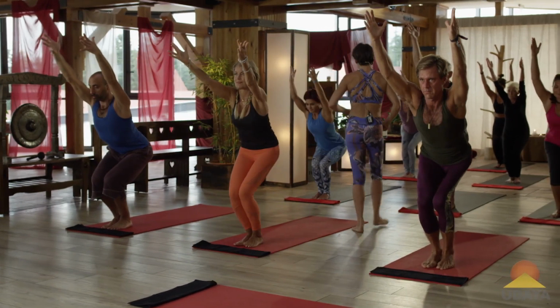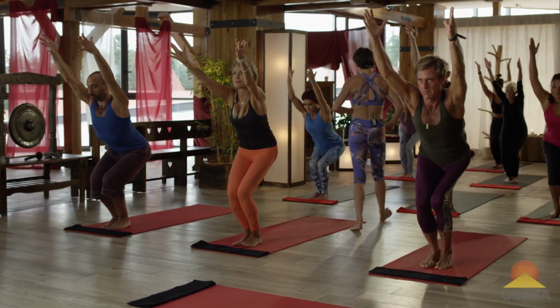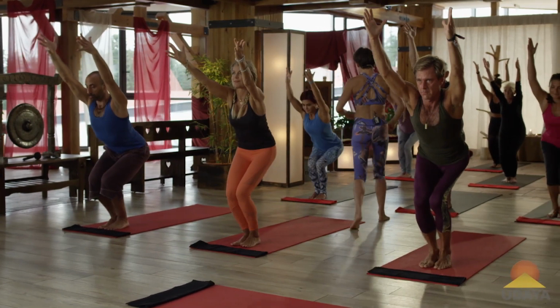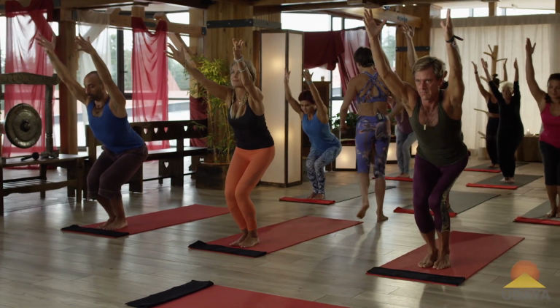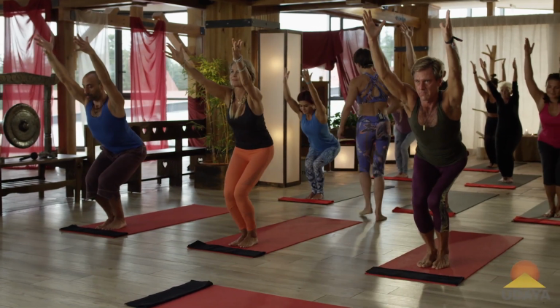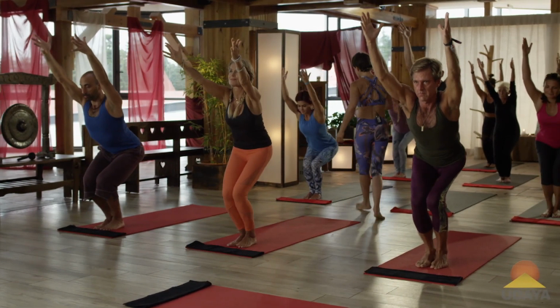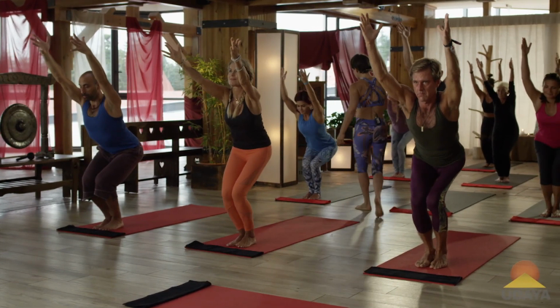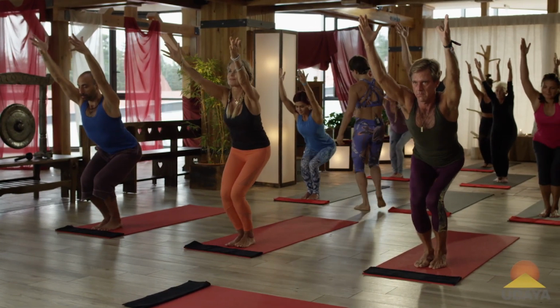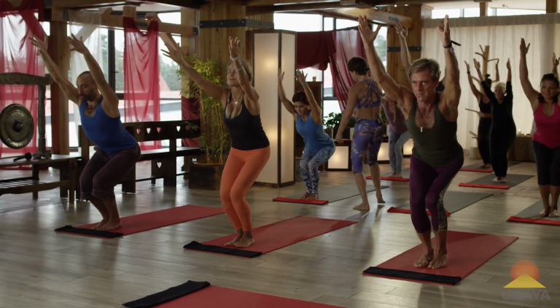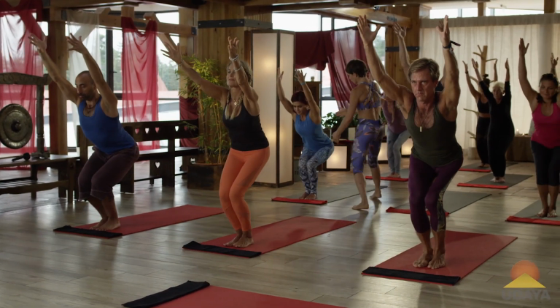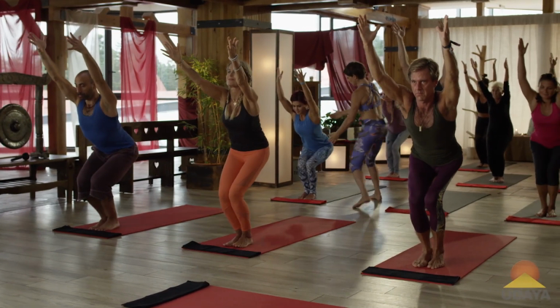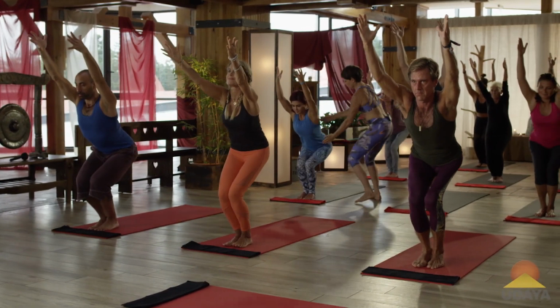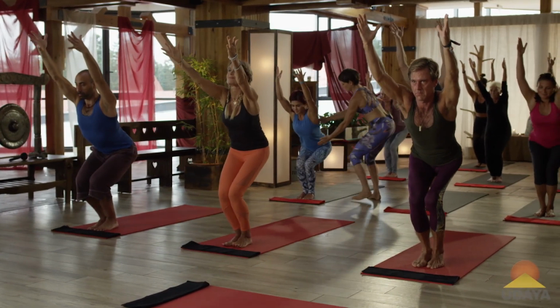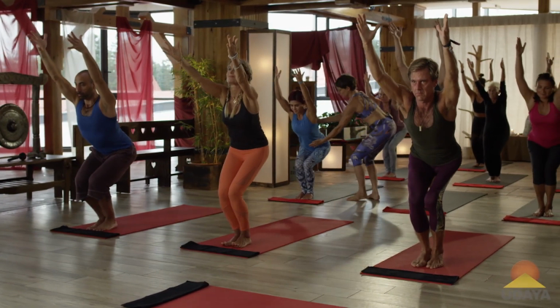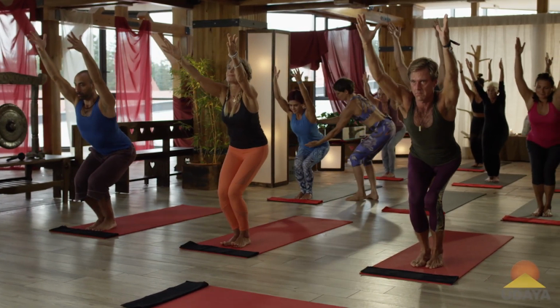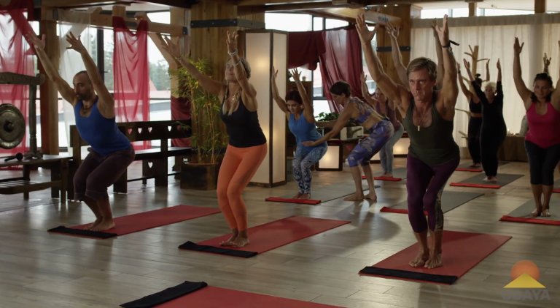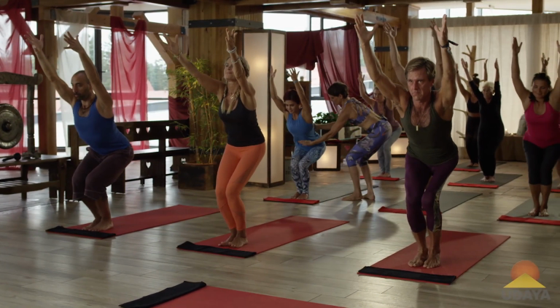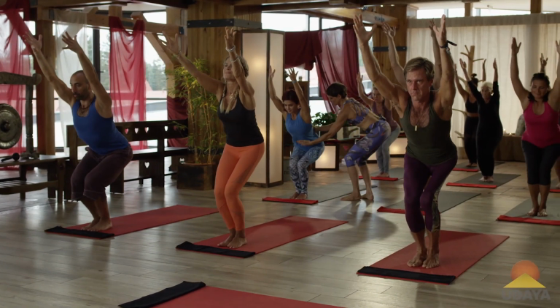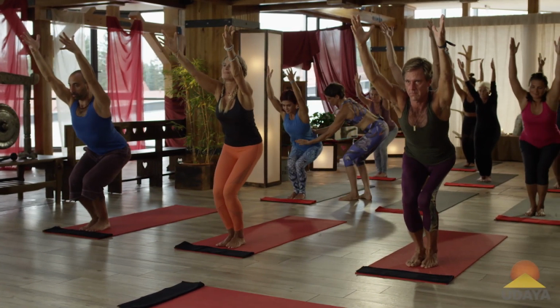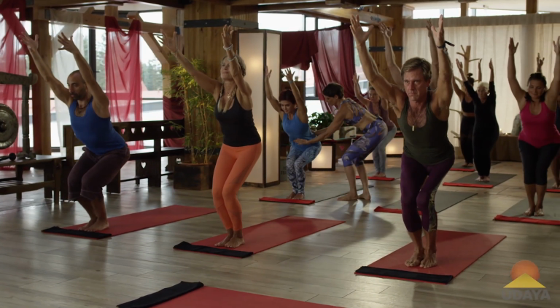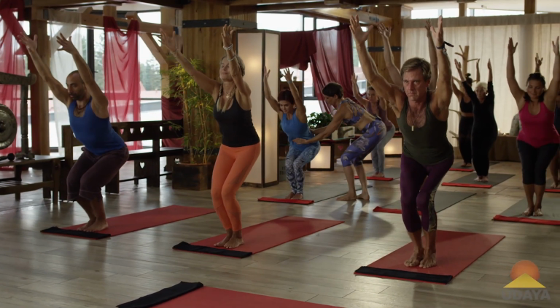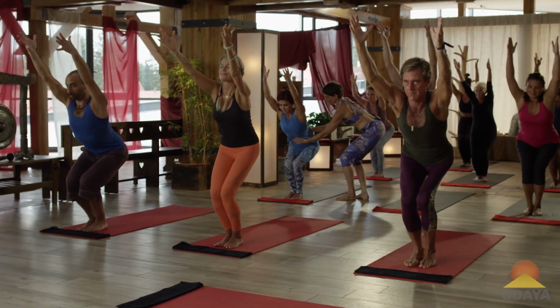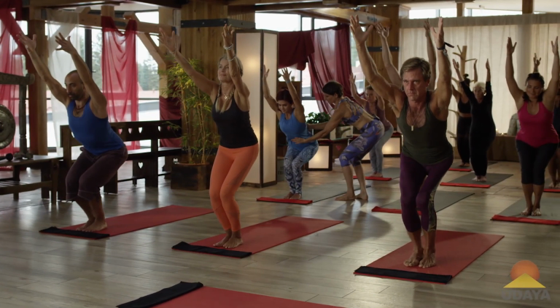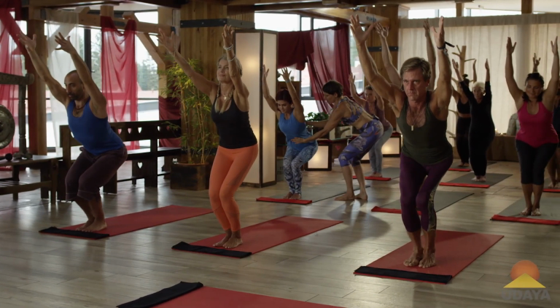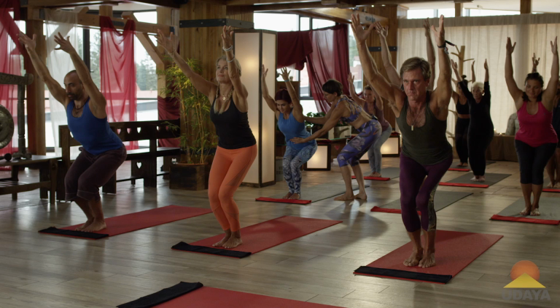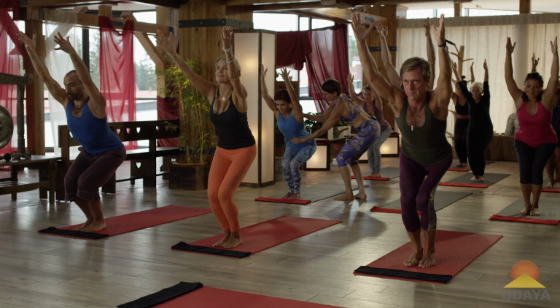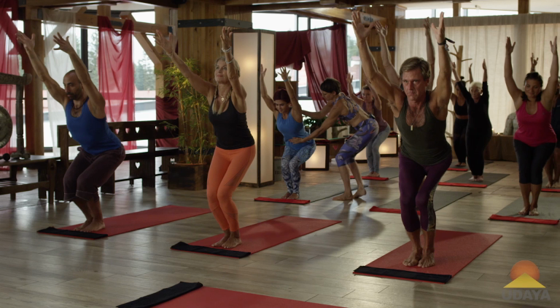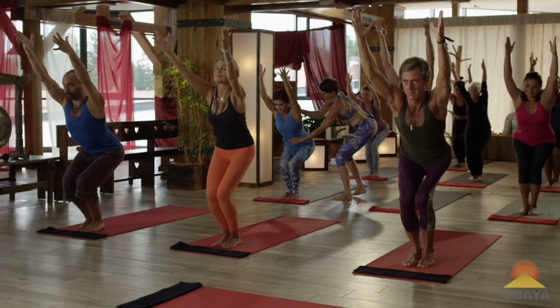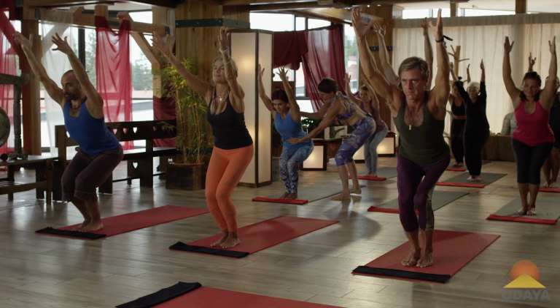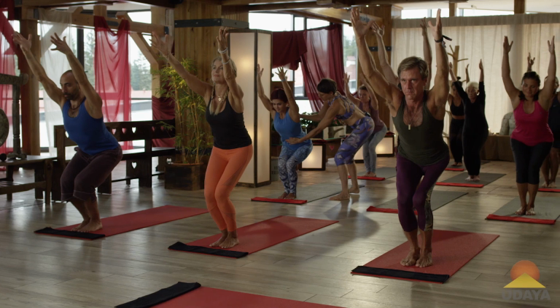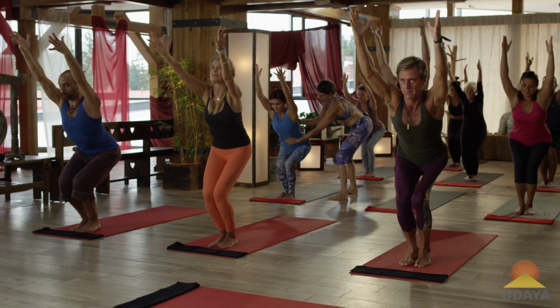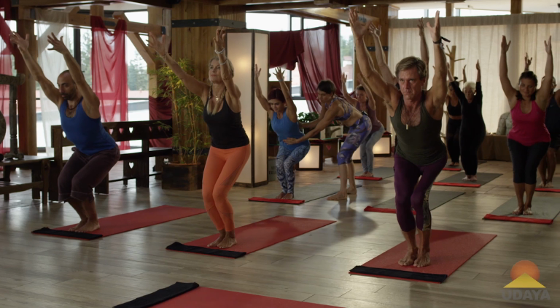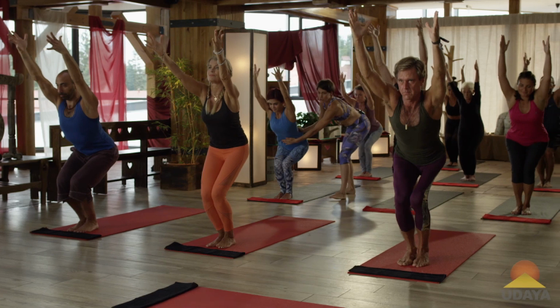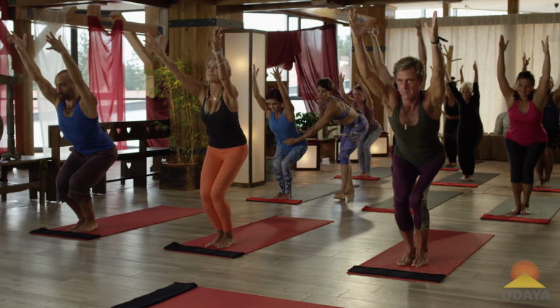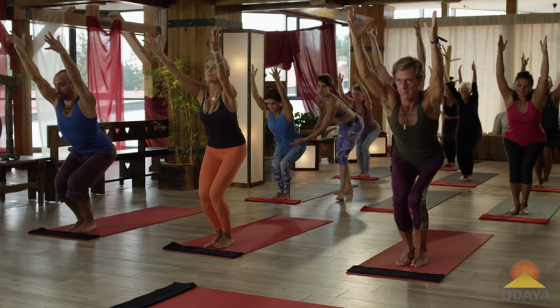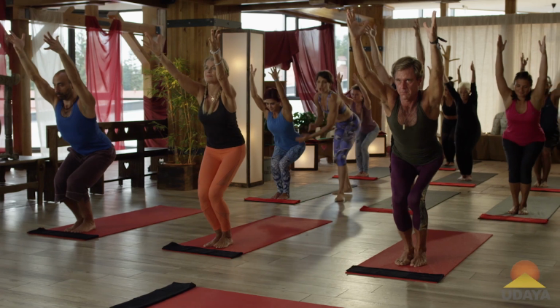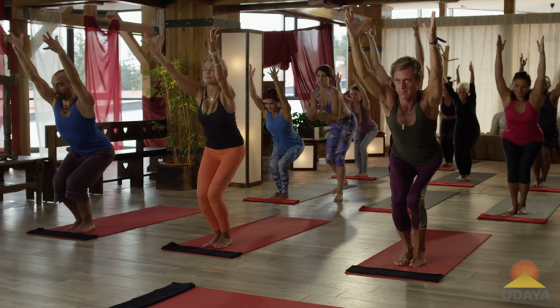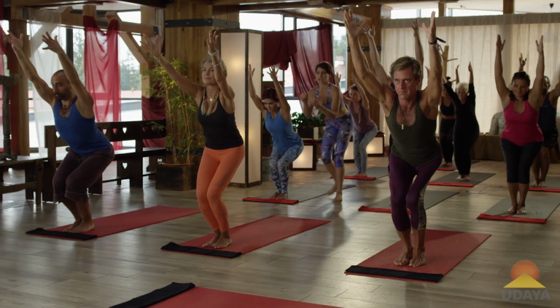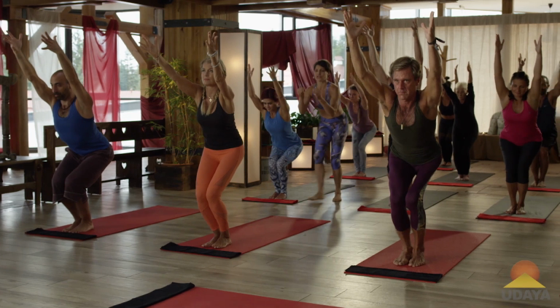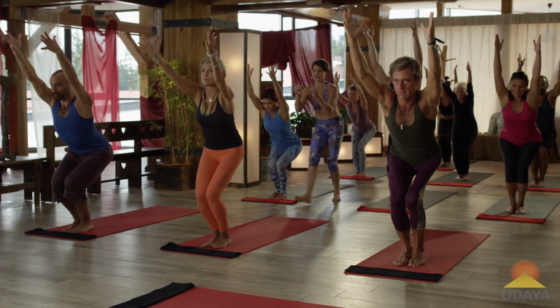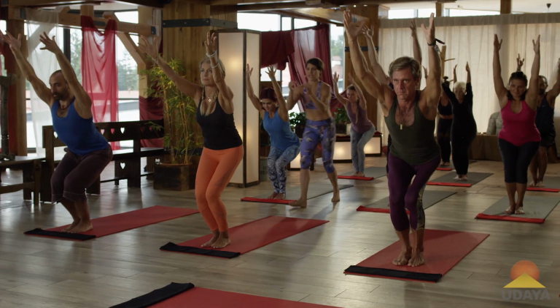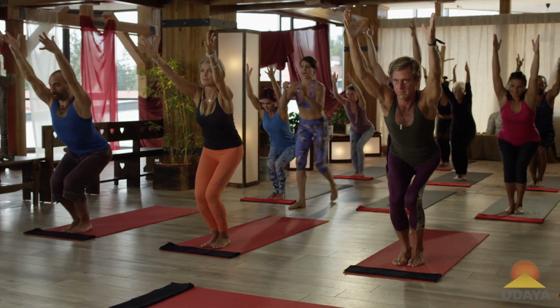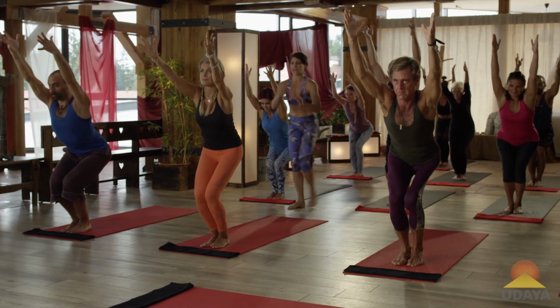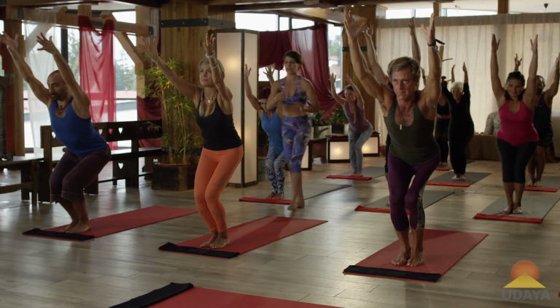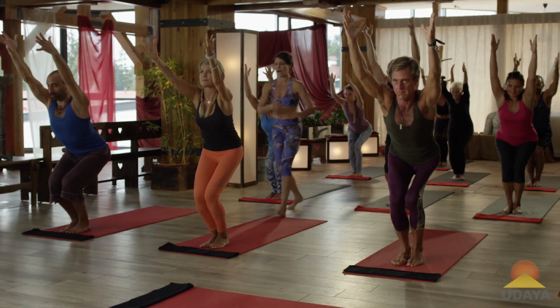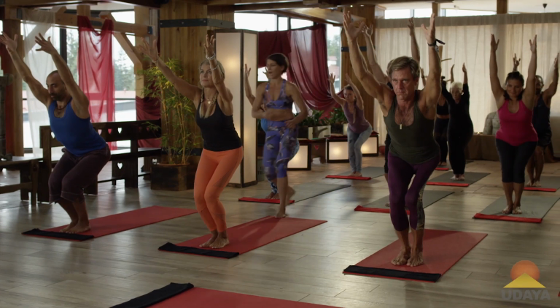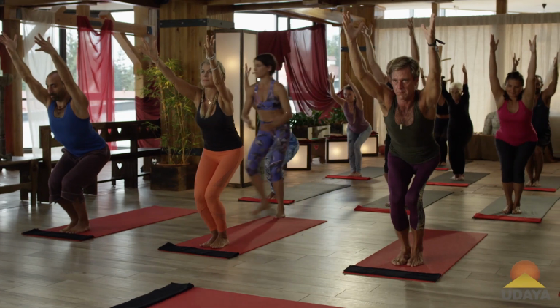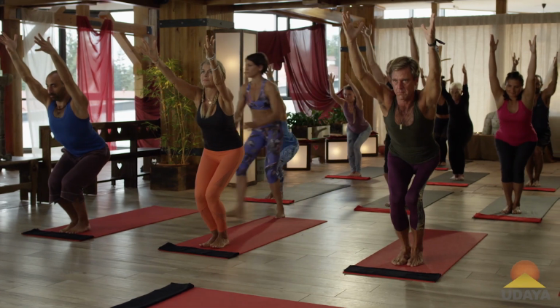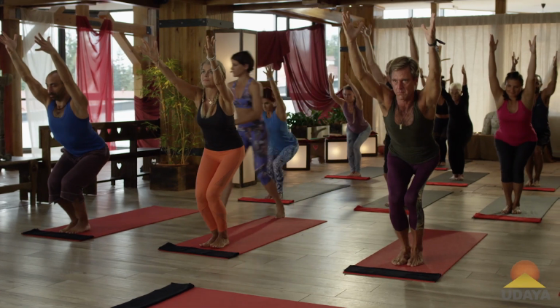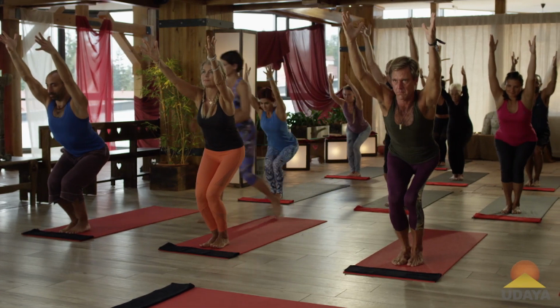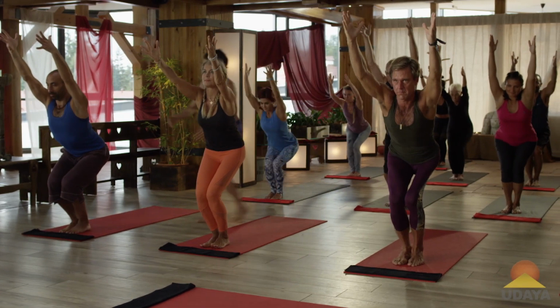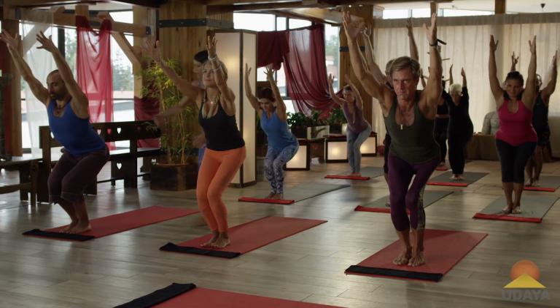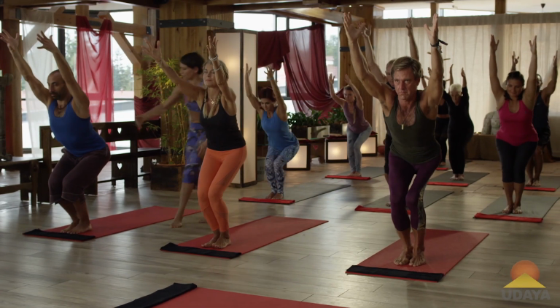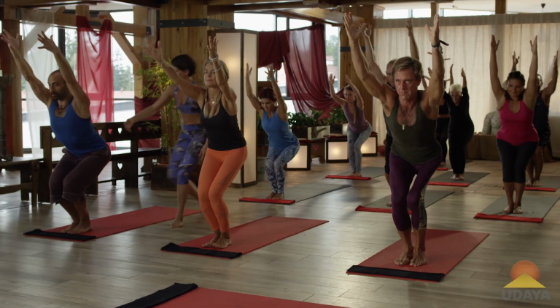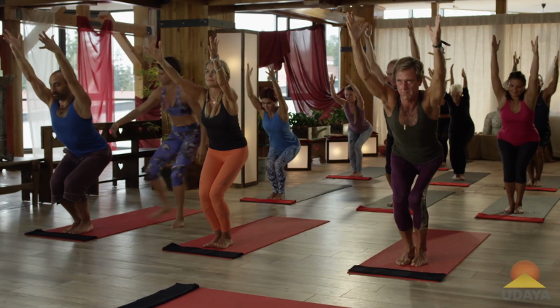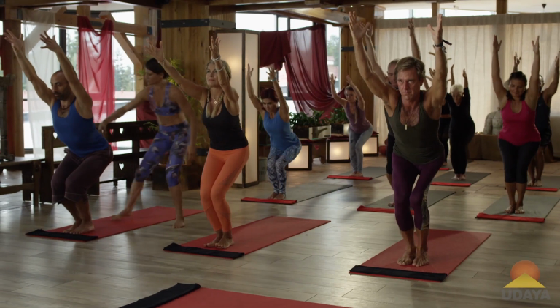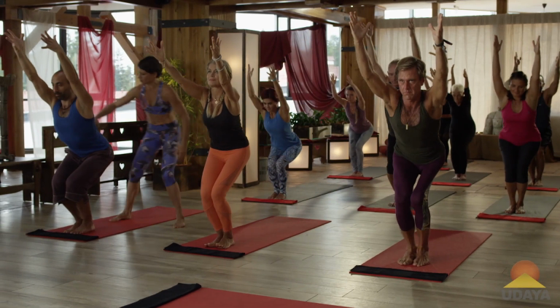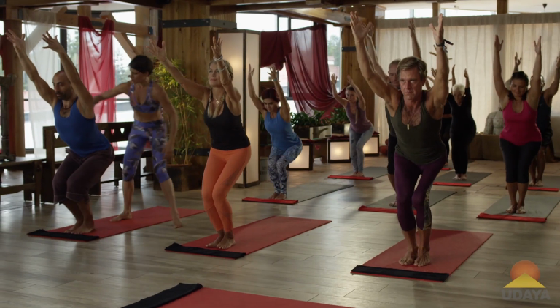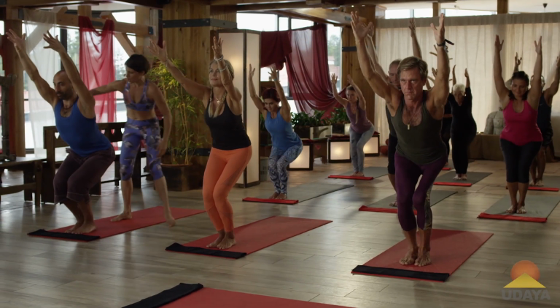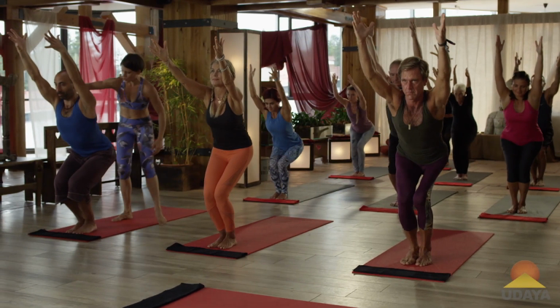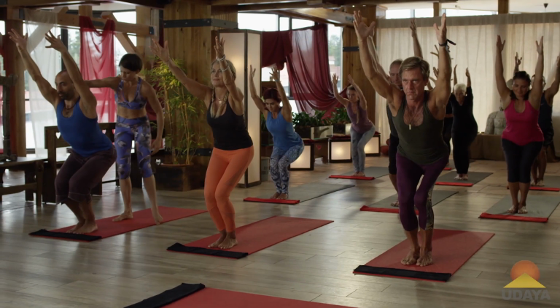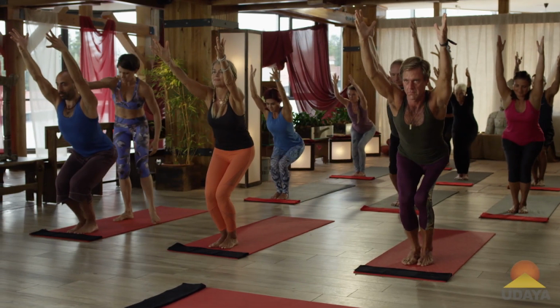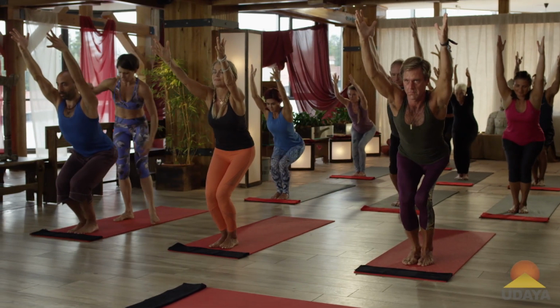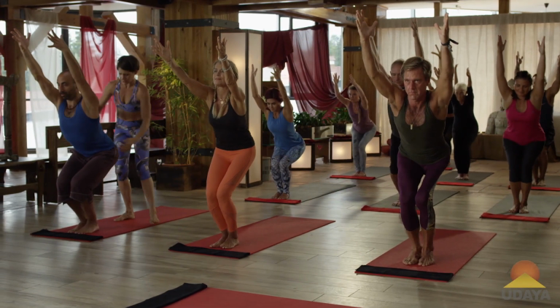Gorgeous, look at these yogis, look at the alignments. Look at the alignments of these yogis.